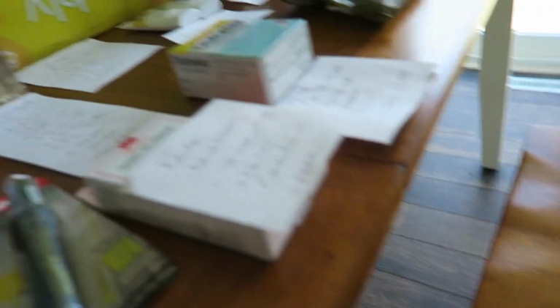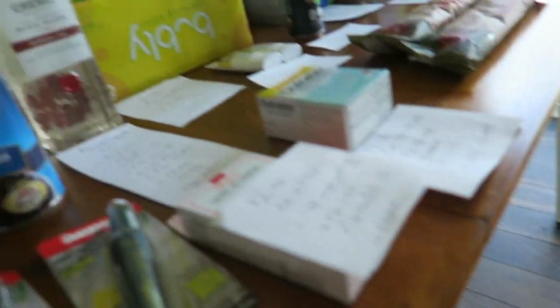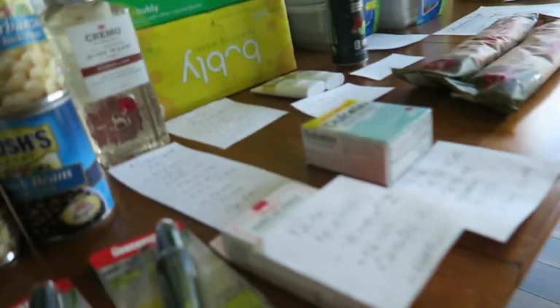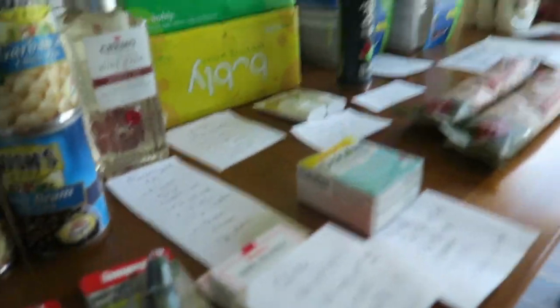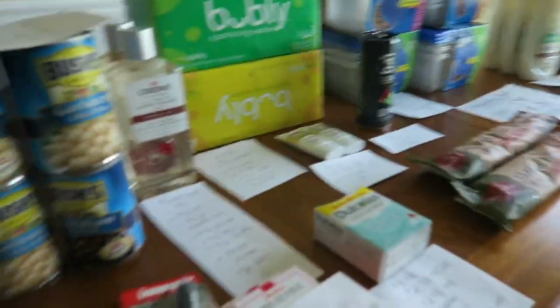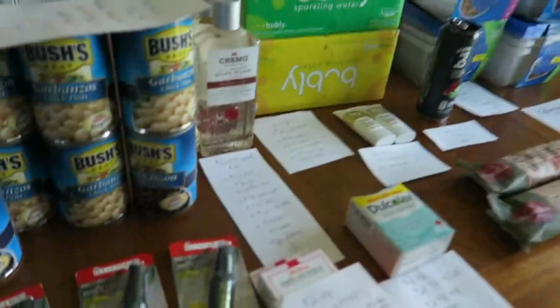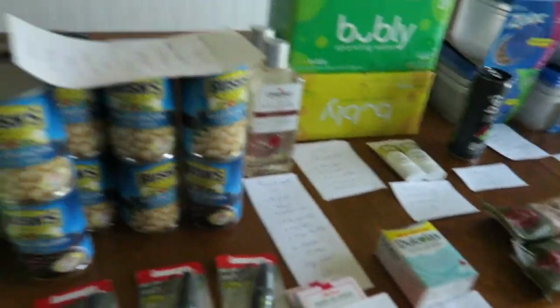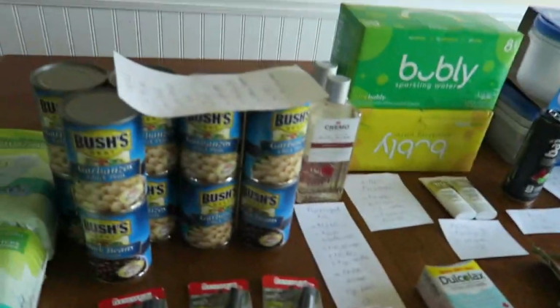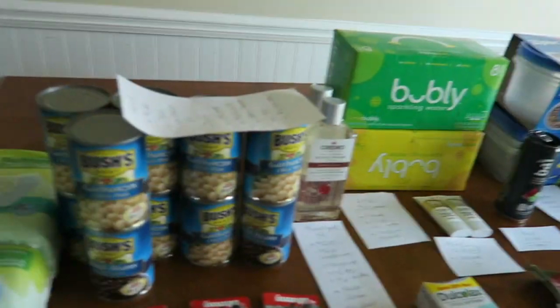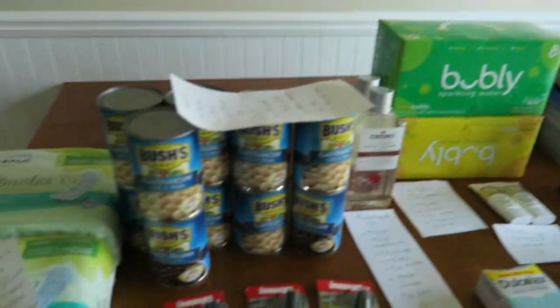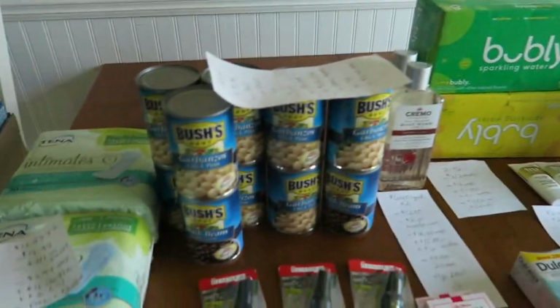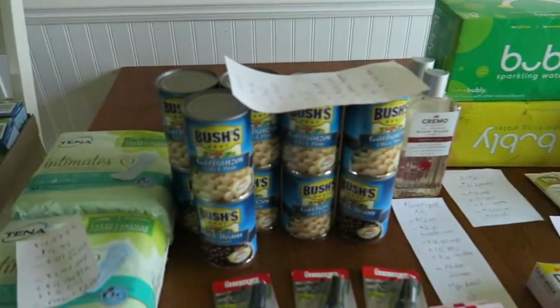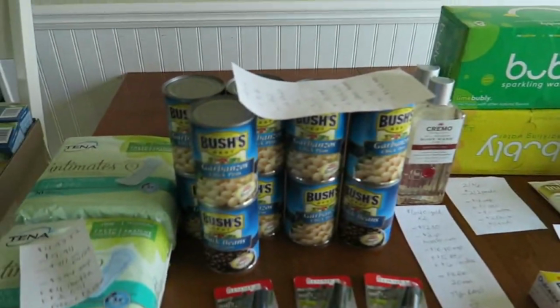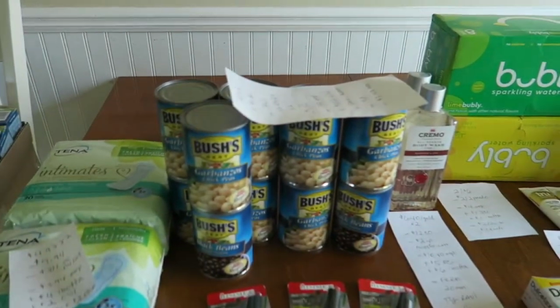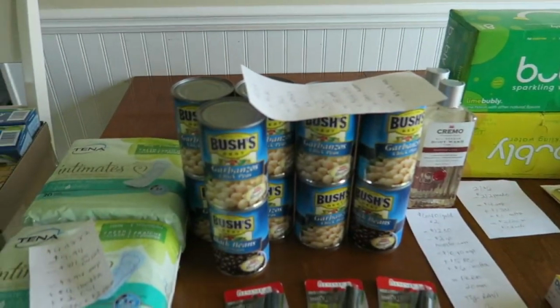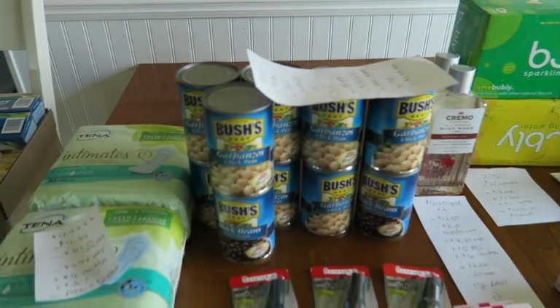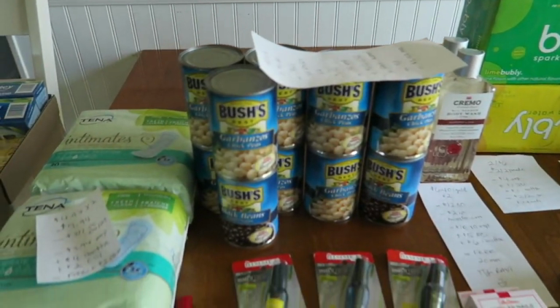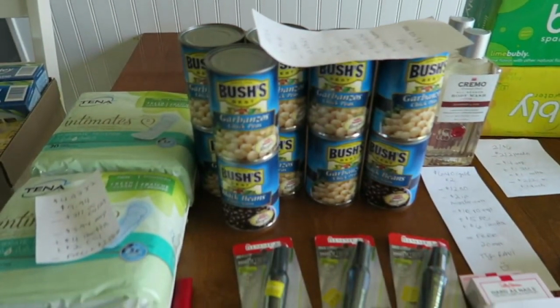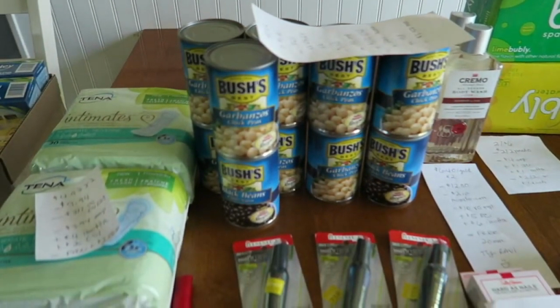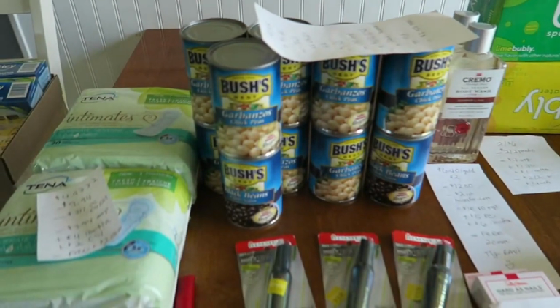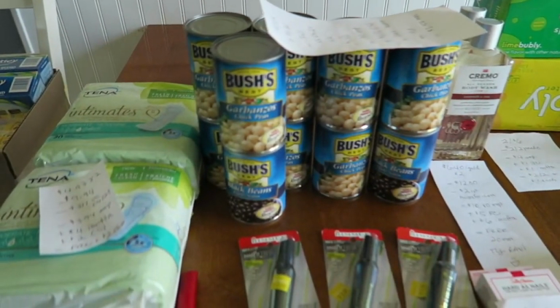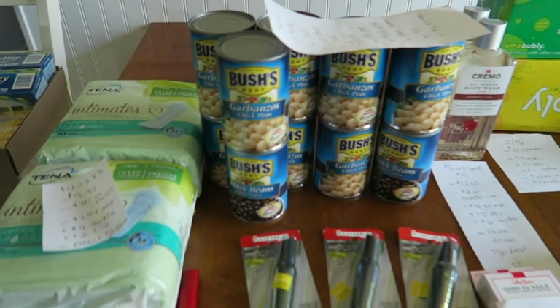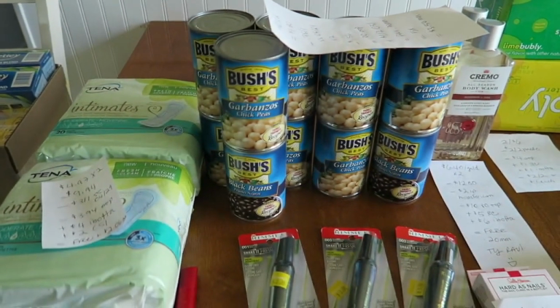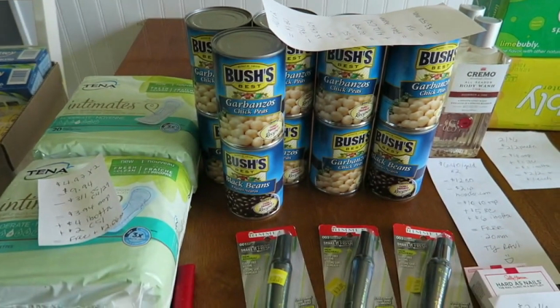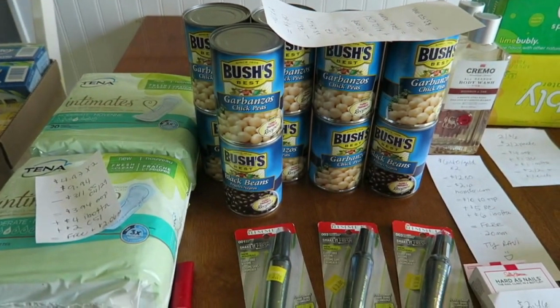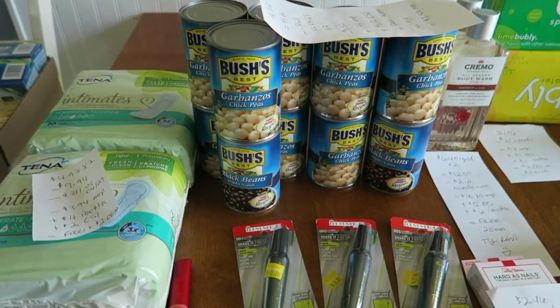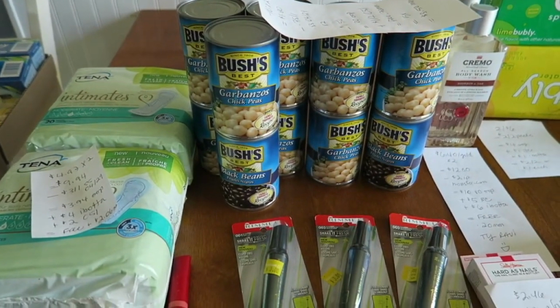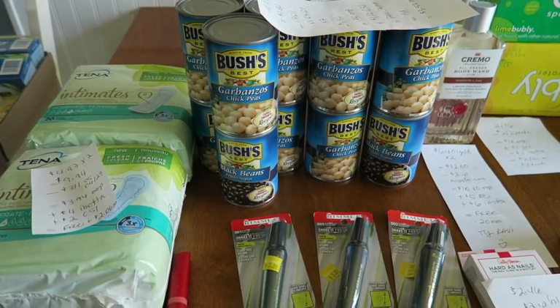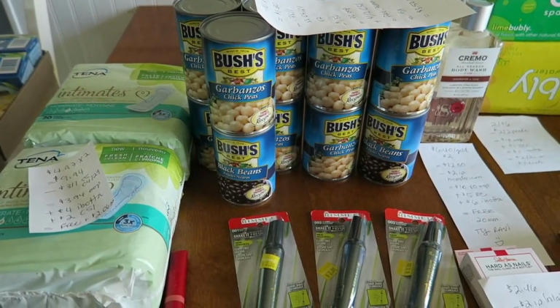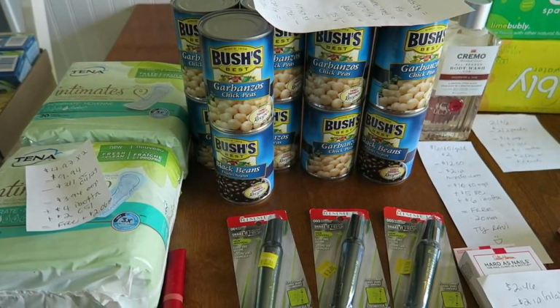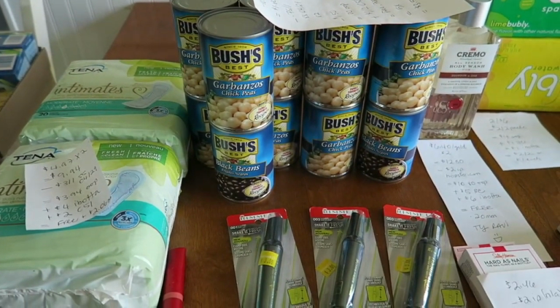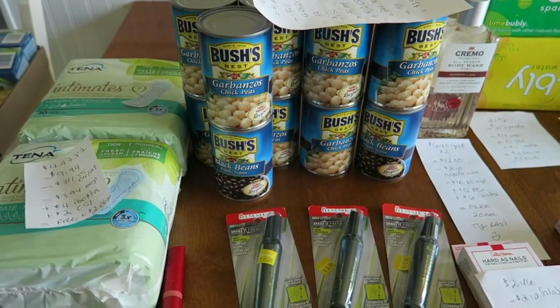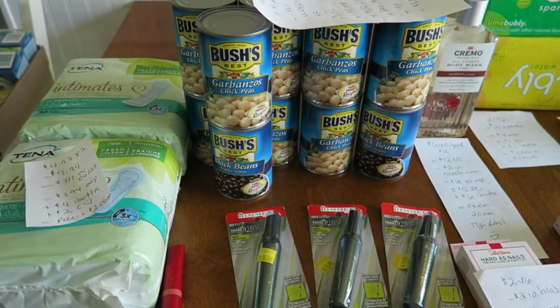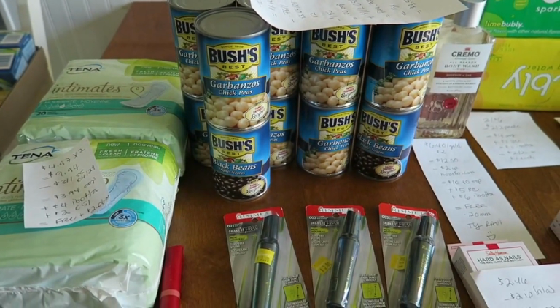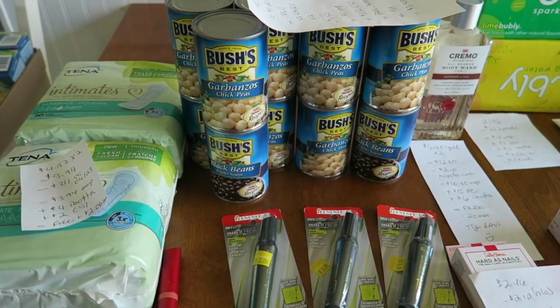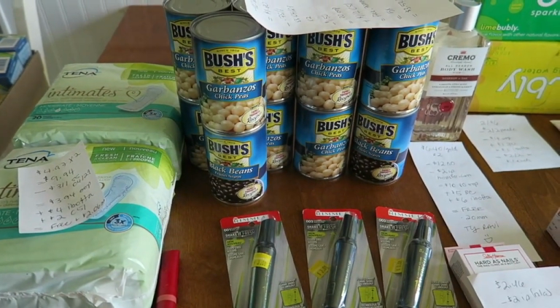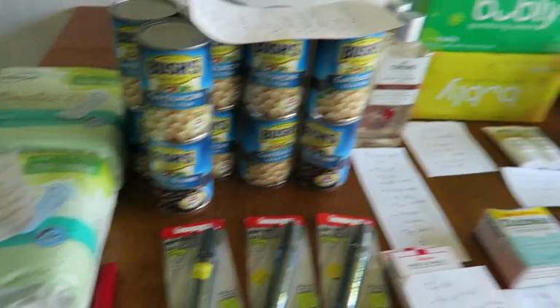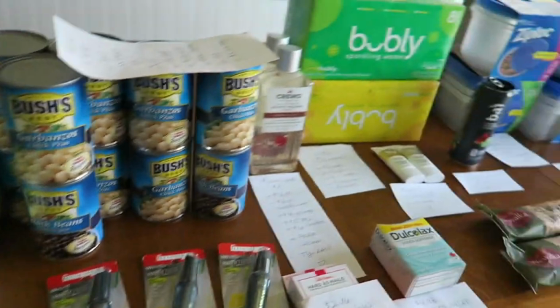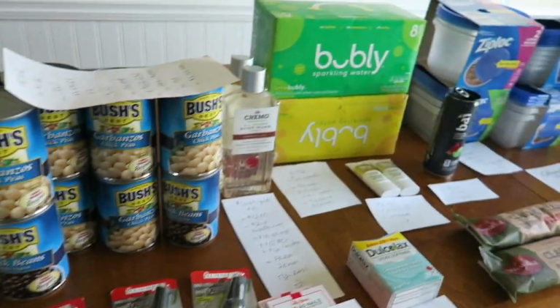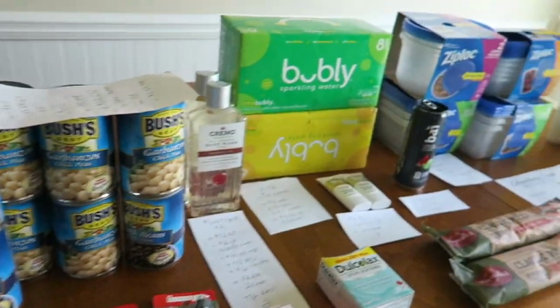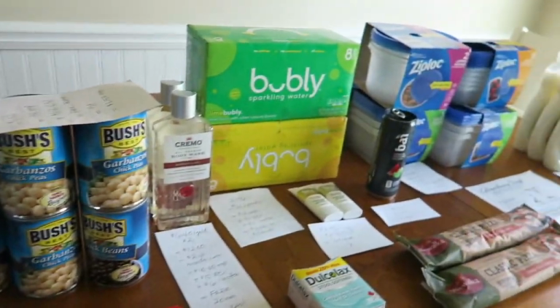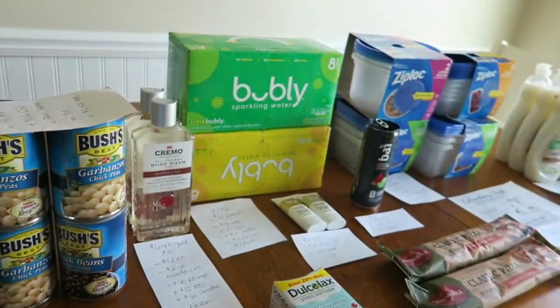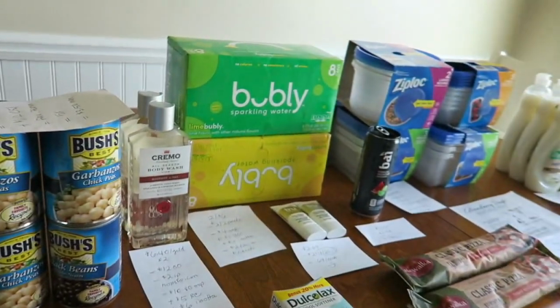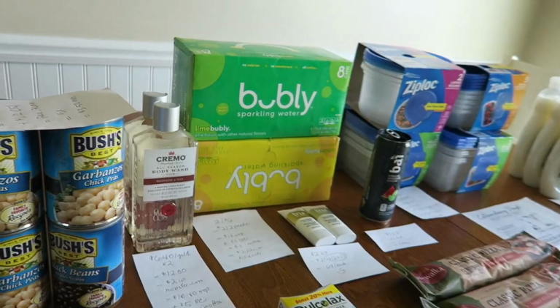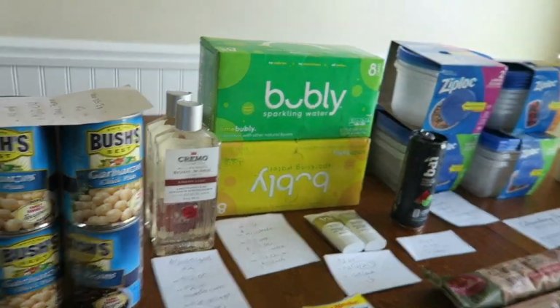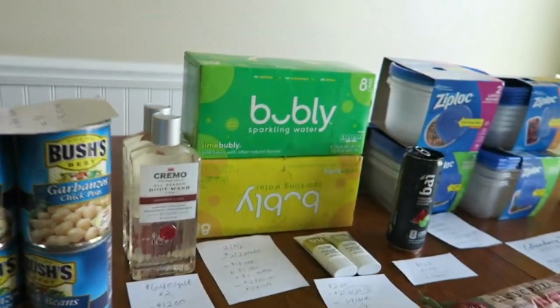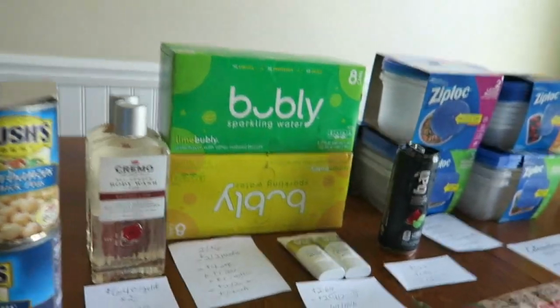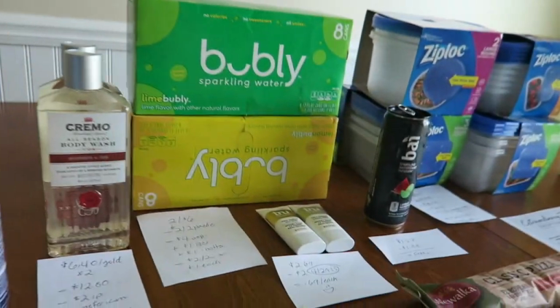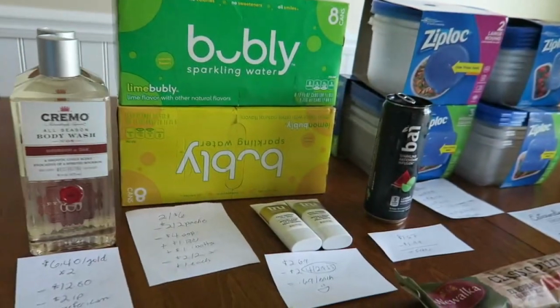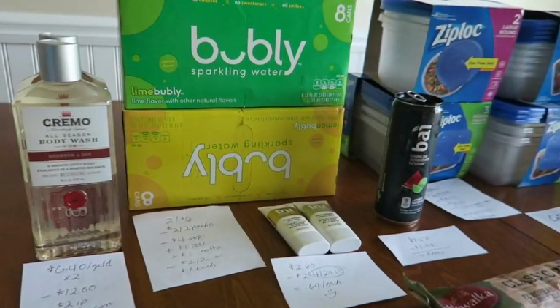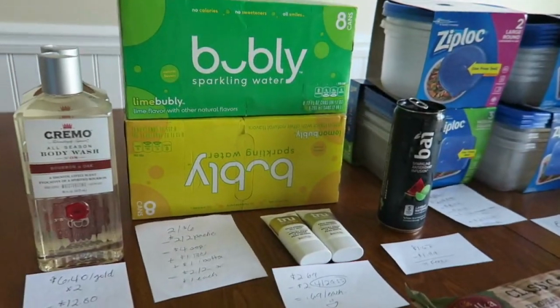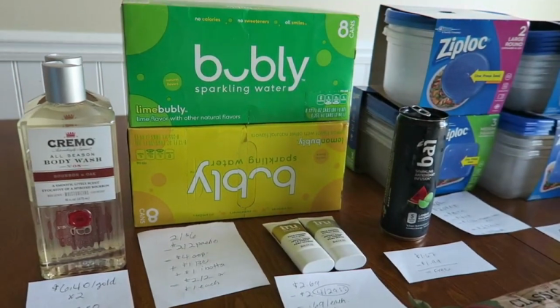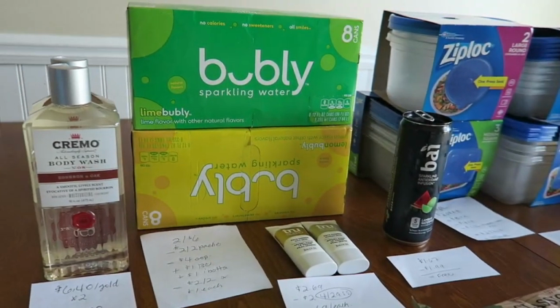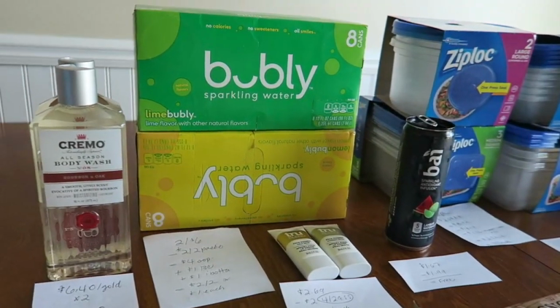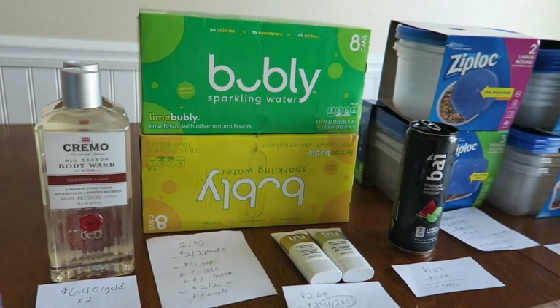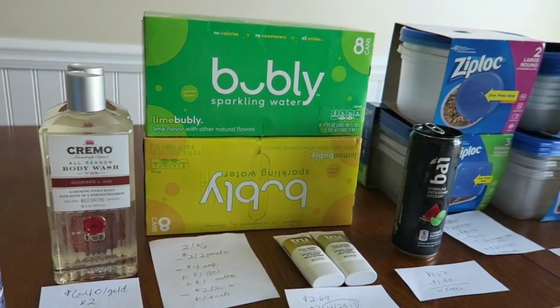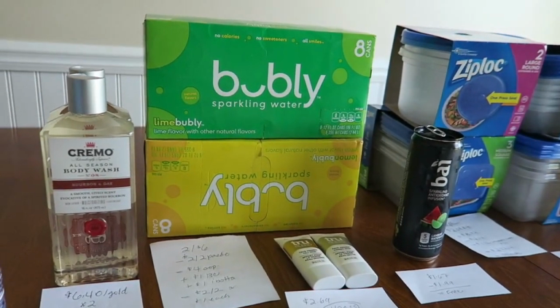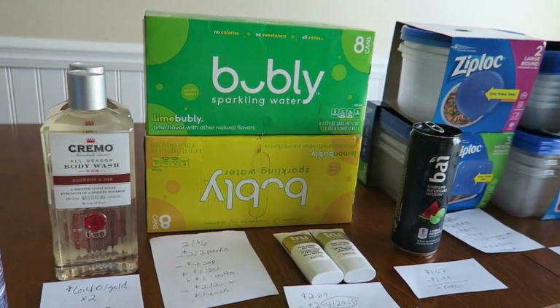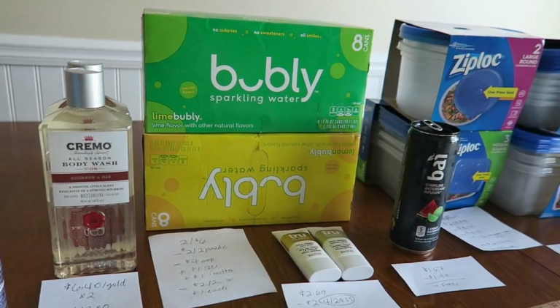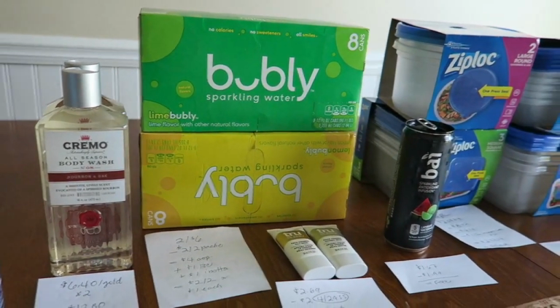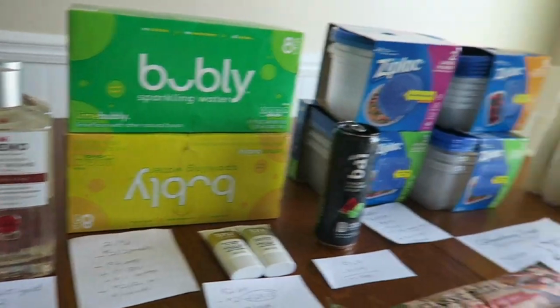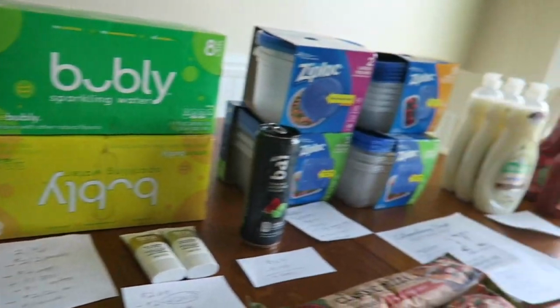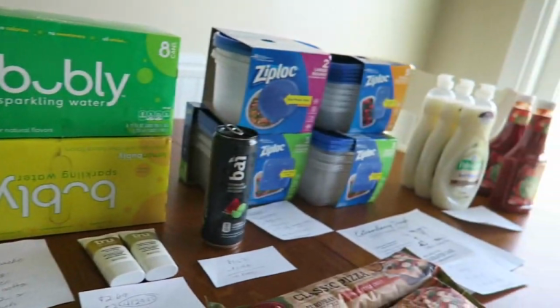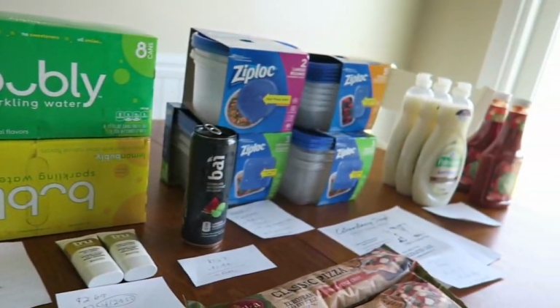Hey guys, it's Running Kimono. So here's my haul today. We have Walmart right here, and we have a little bit of Rite Aid action — I got a couple of things there.